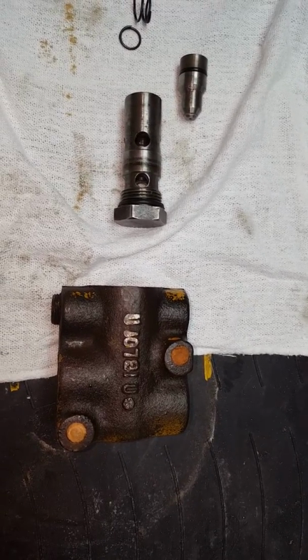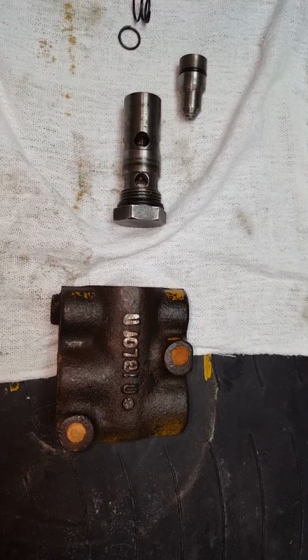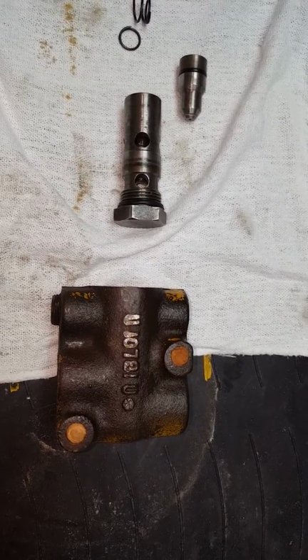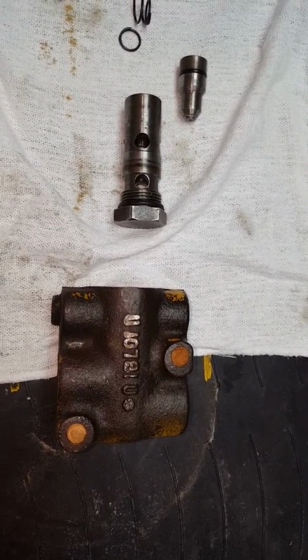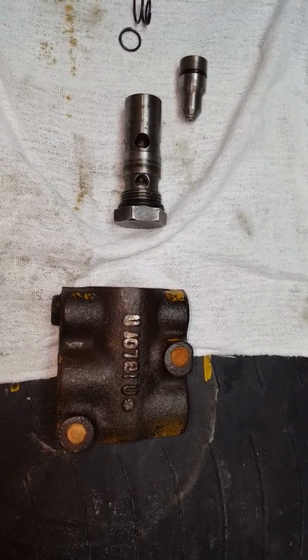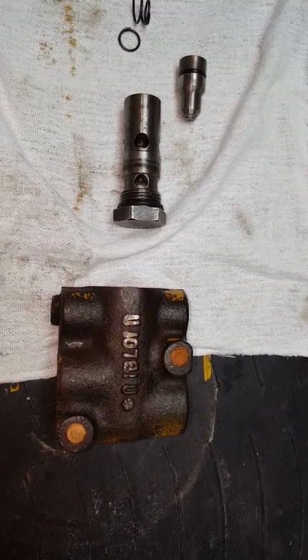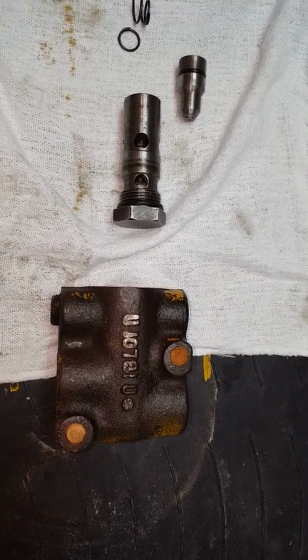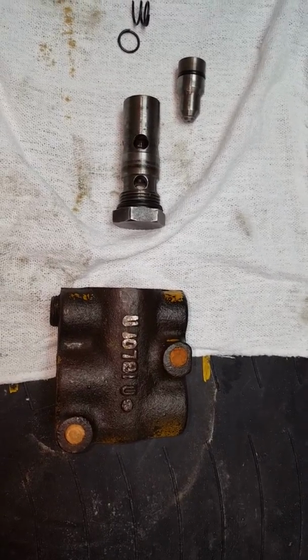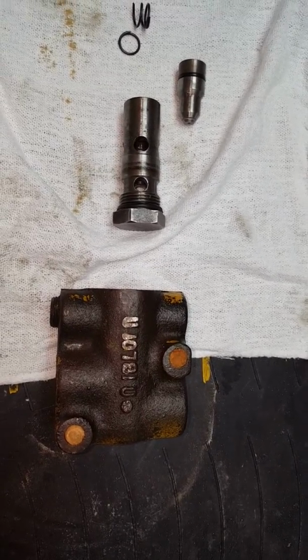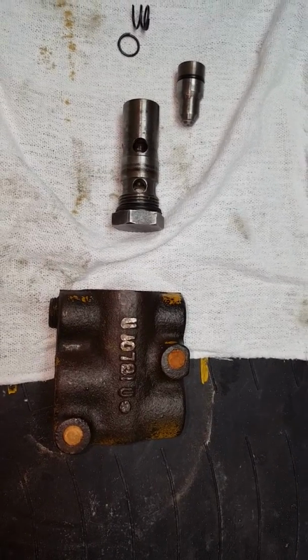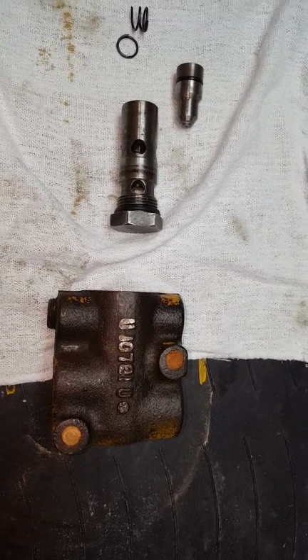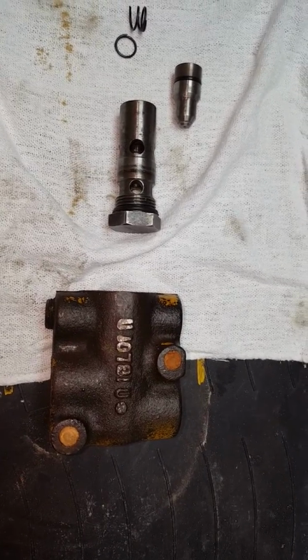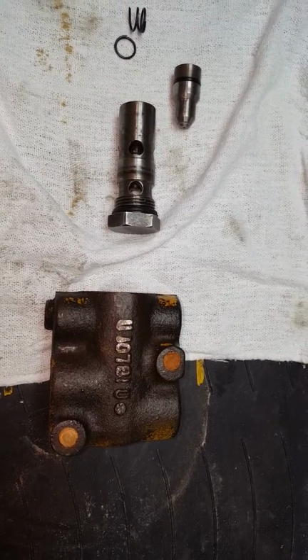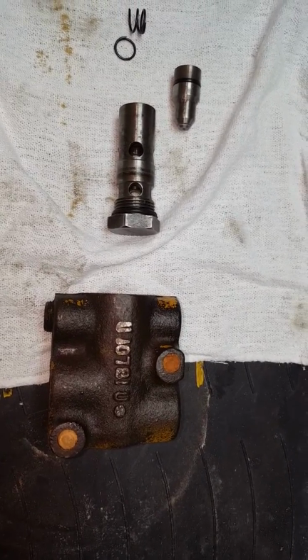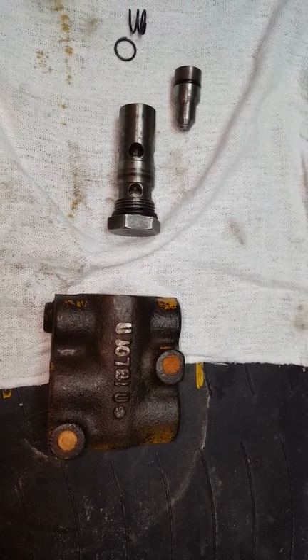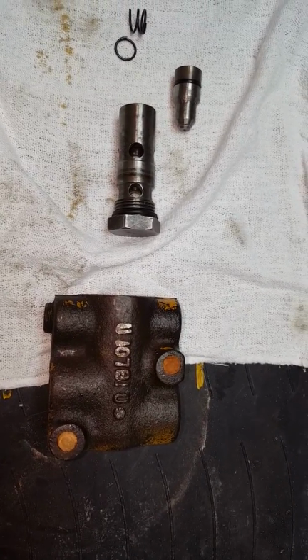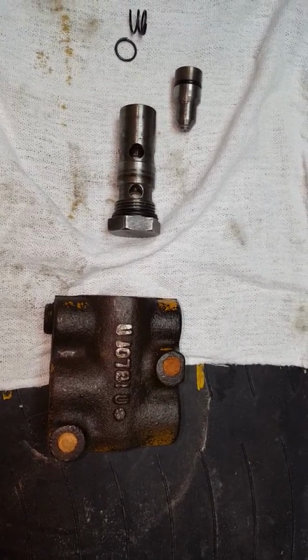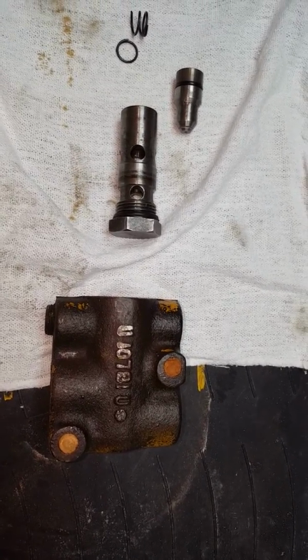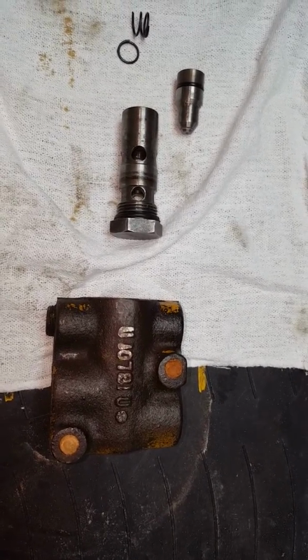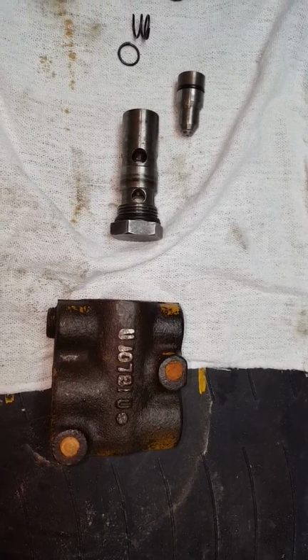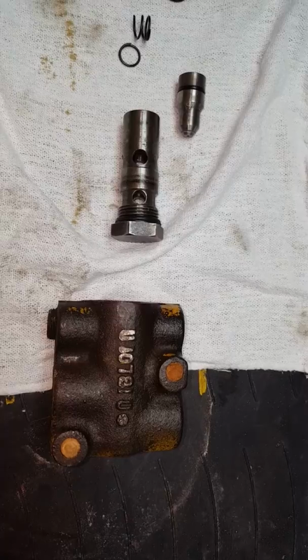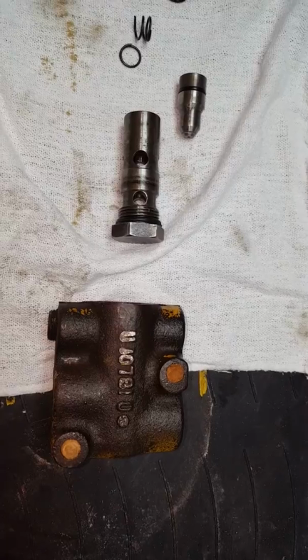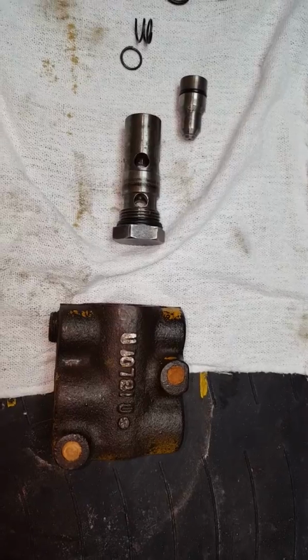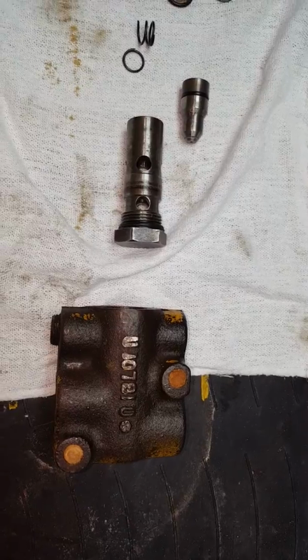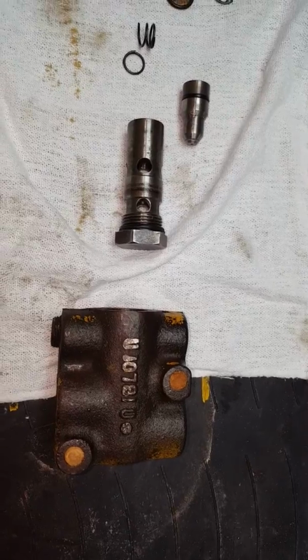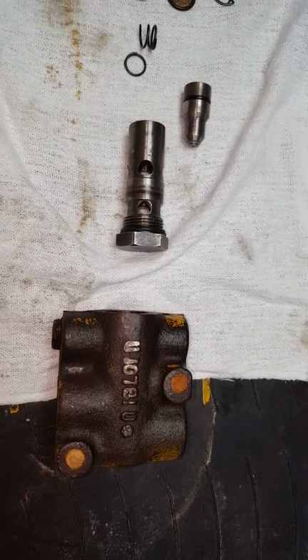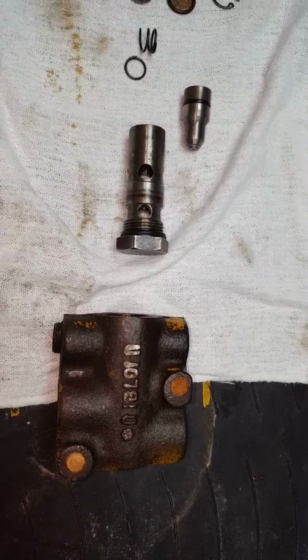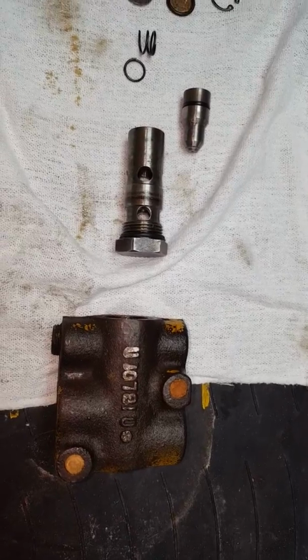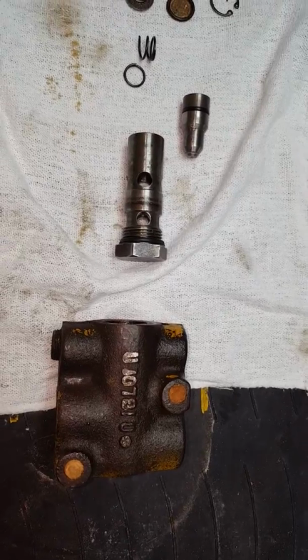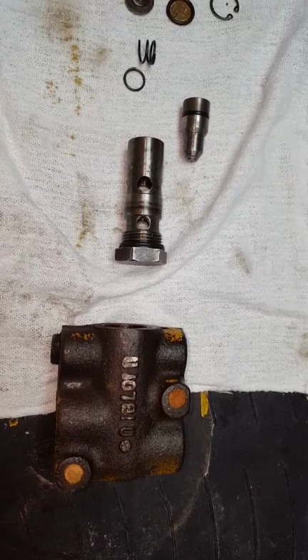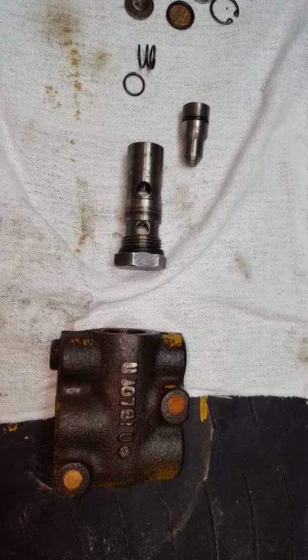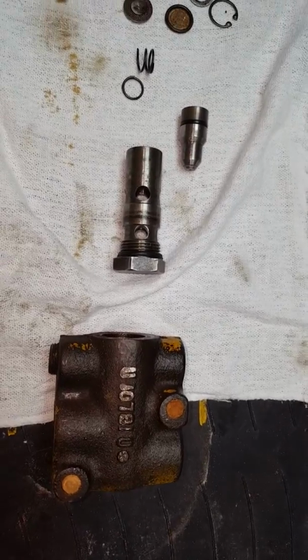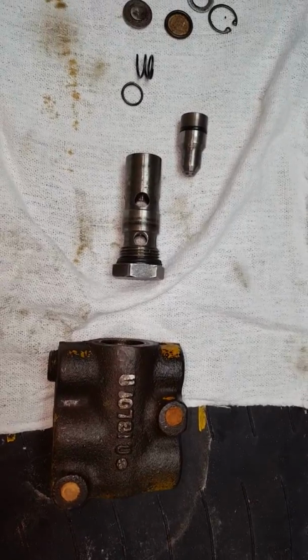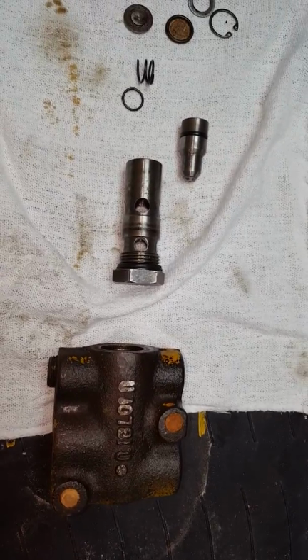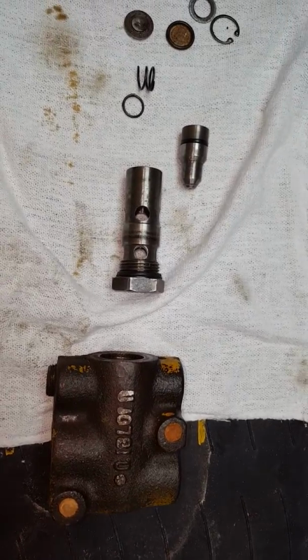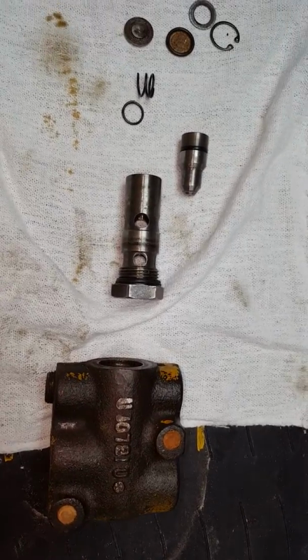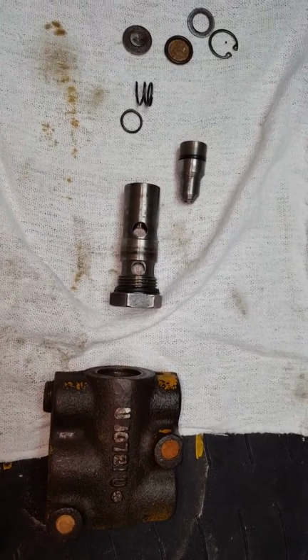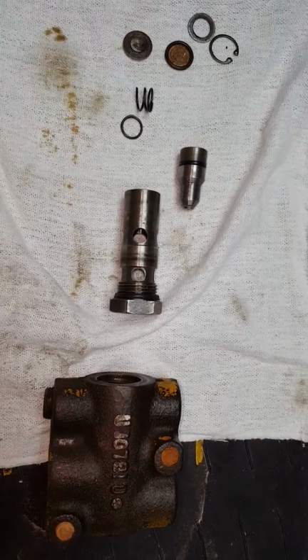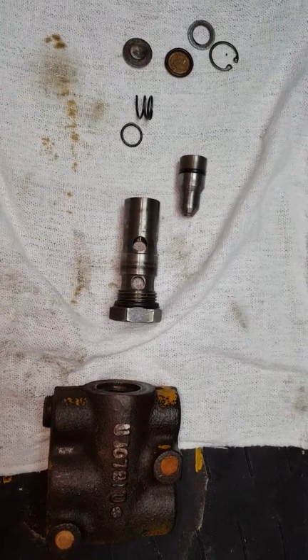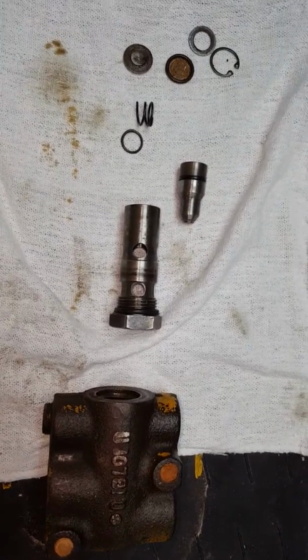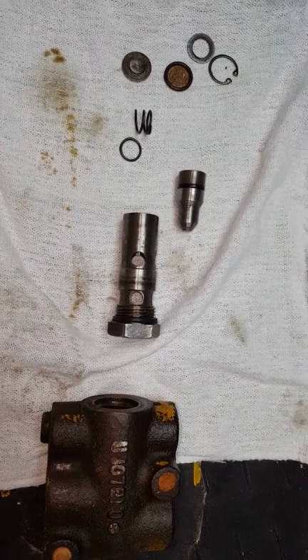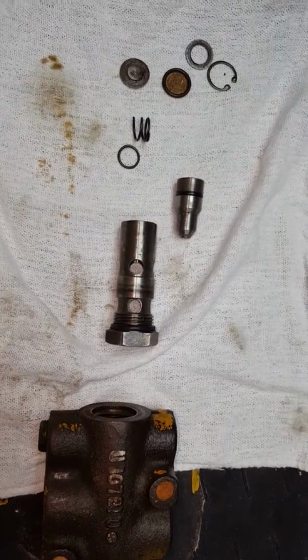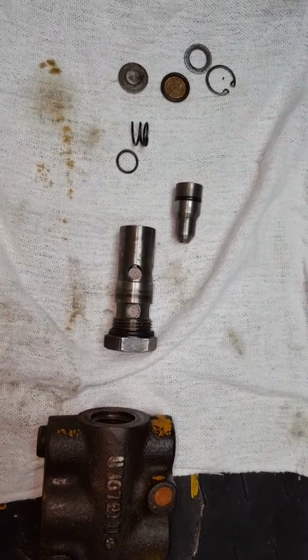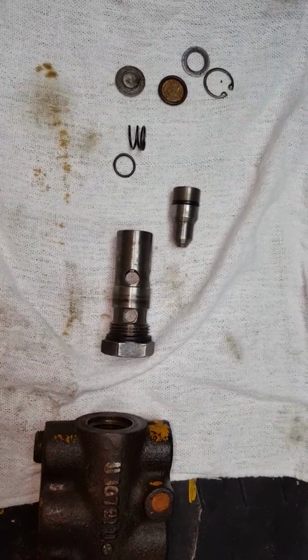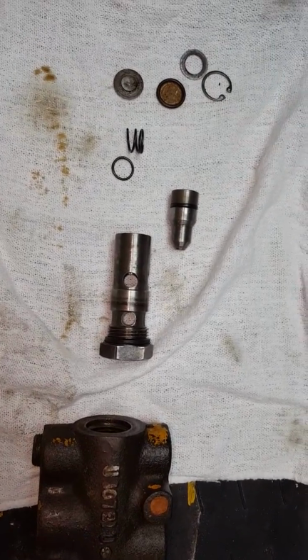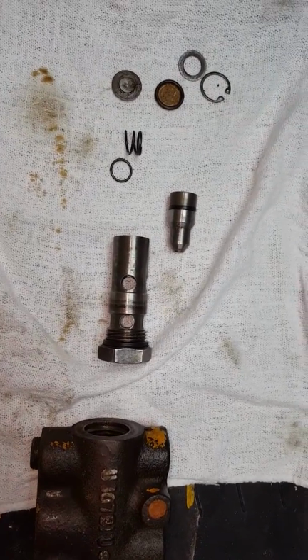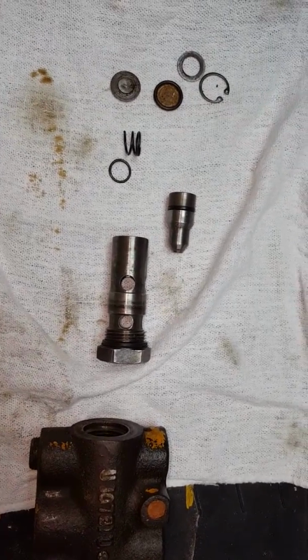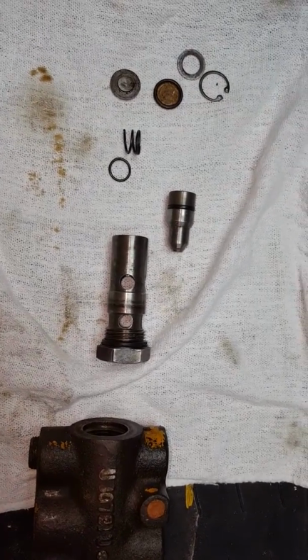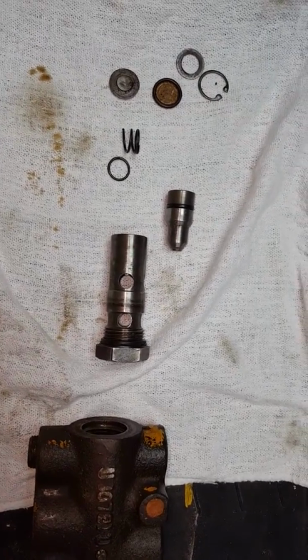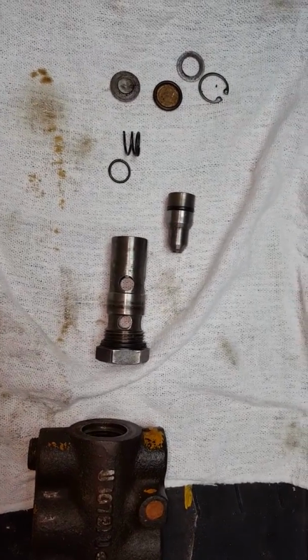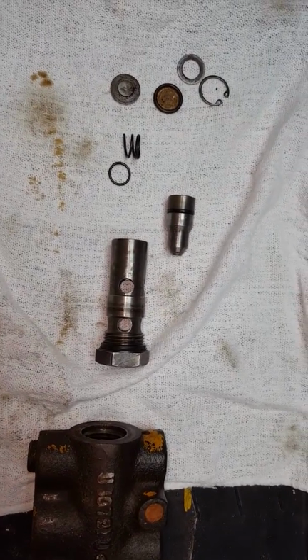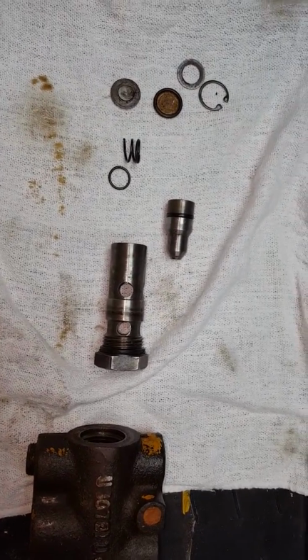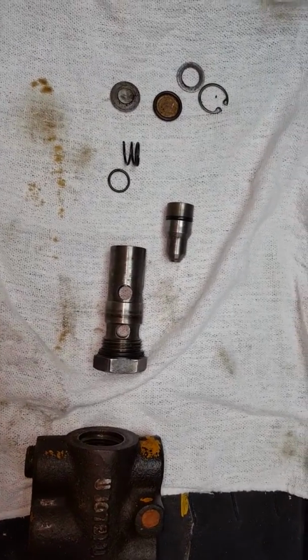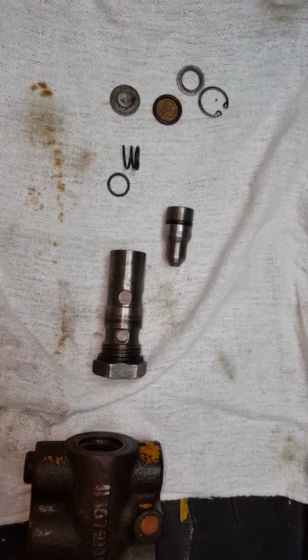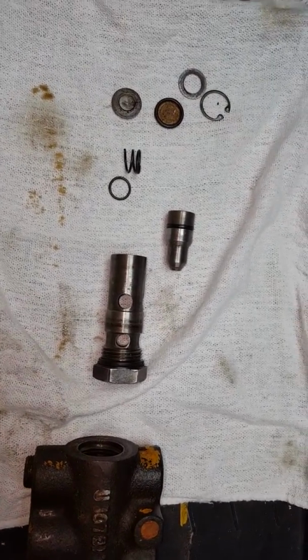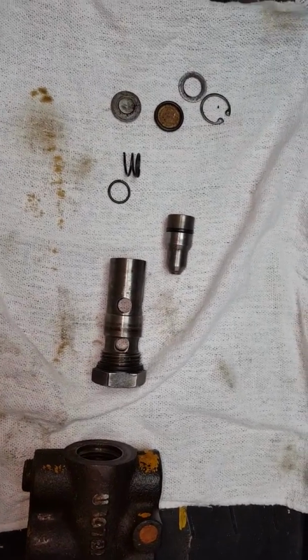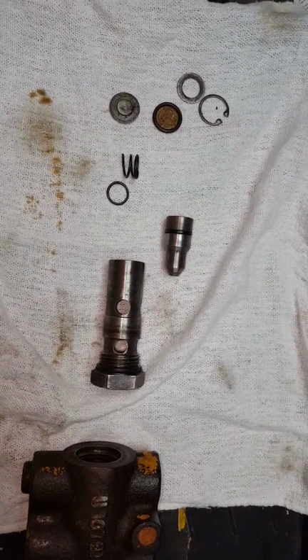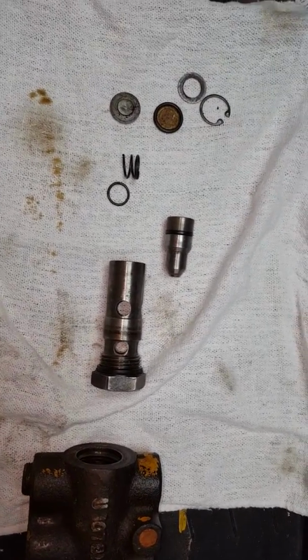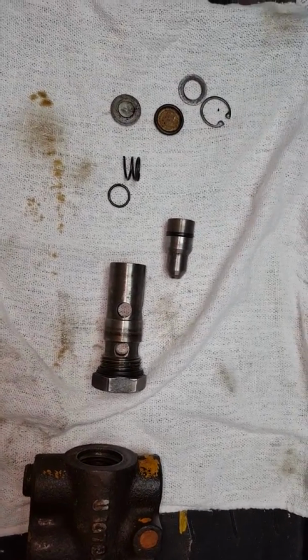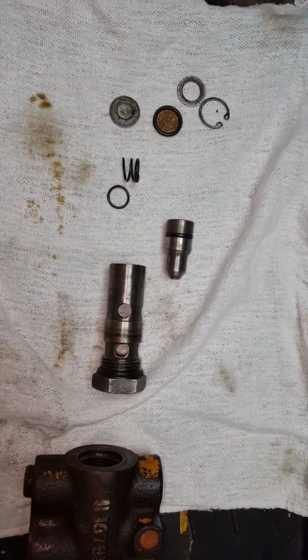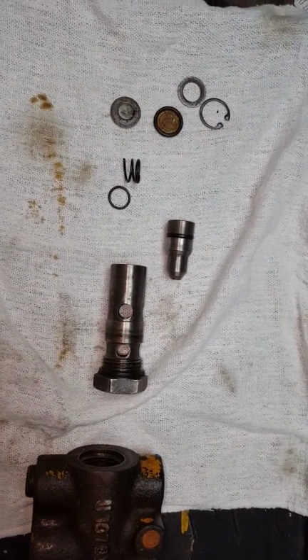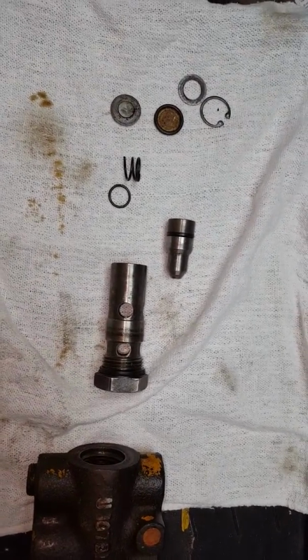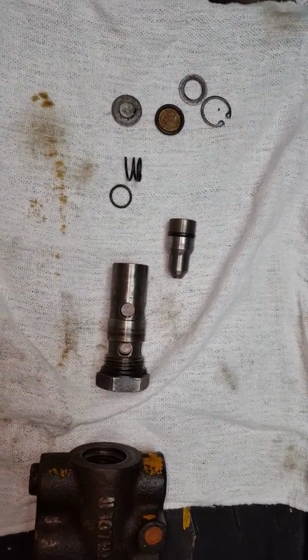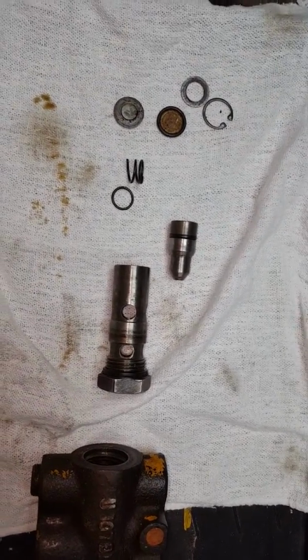The relief valve is supposed to allow the pump, when it reaches that pressure, to let the fluid bypass and circulate through. So this is it — I knew it had problems originally.